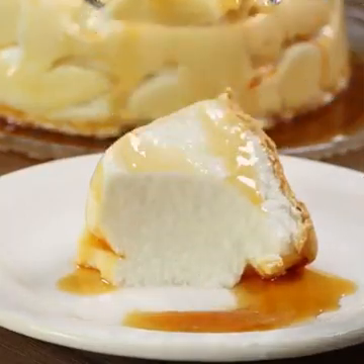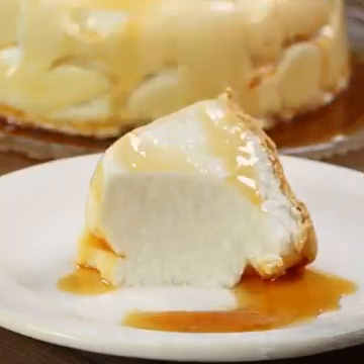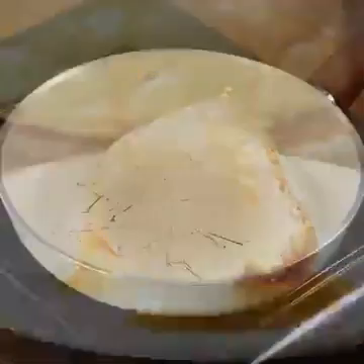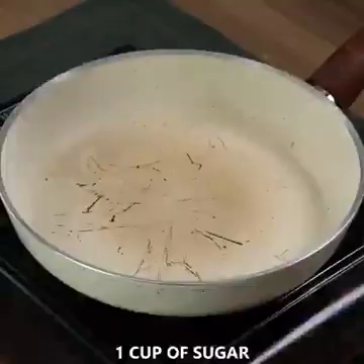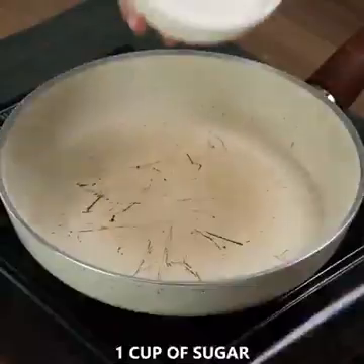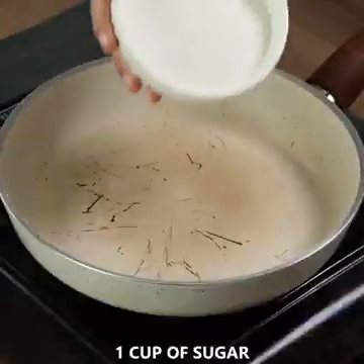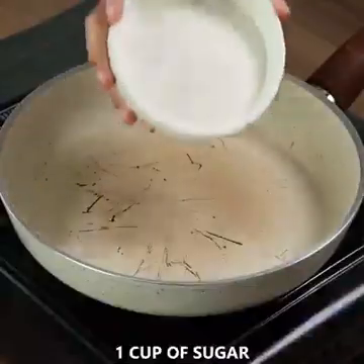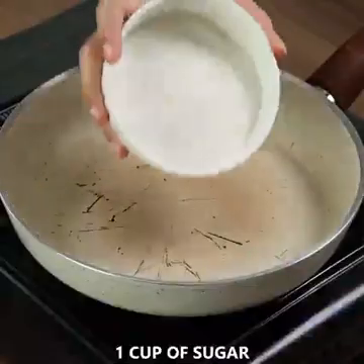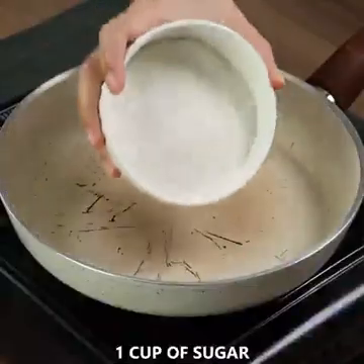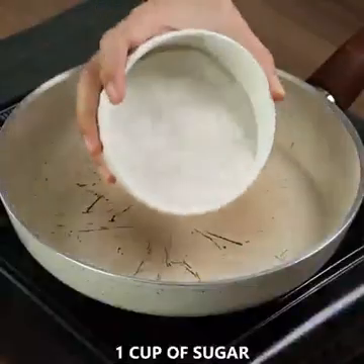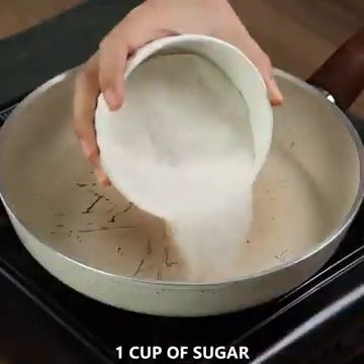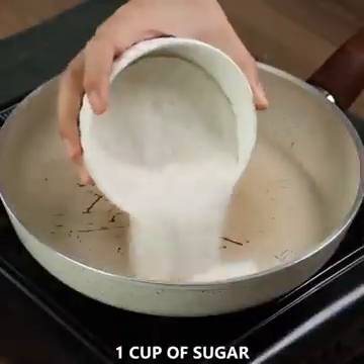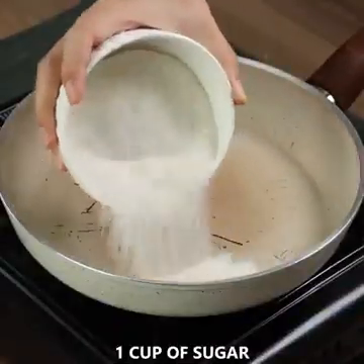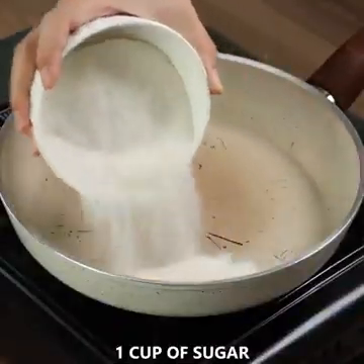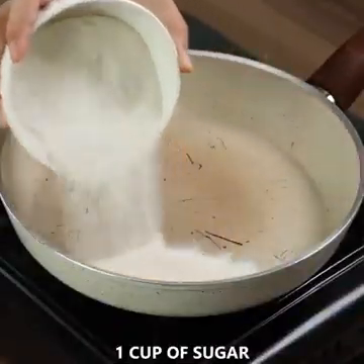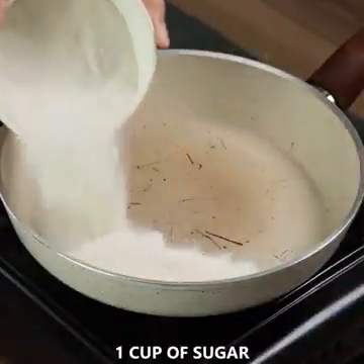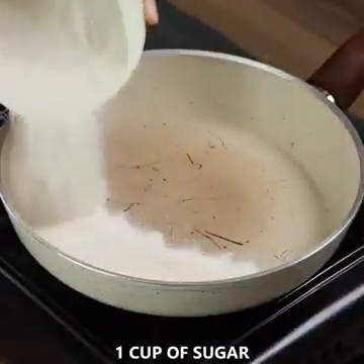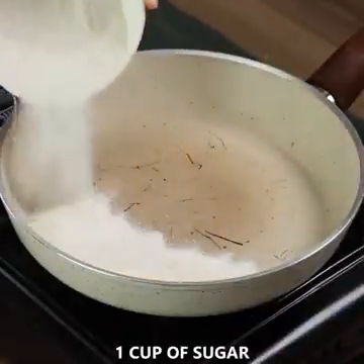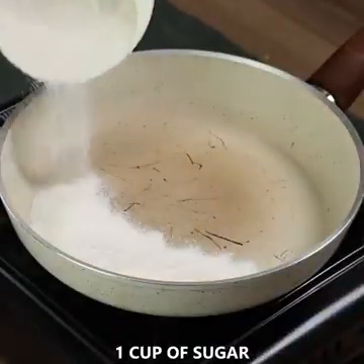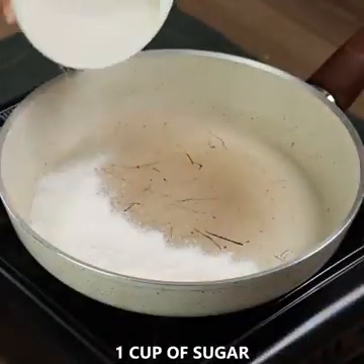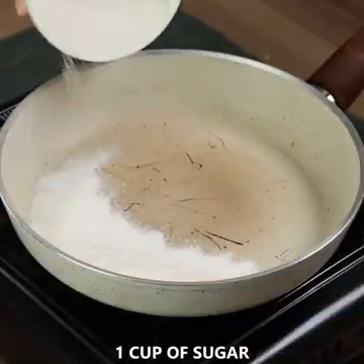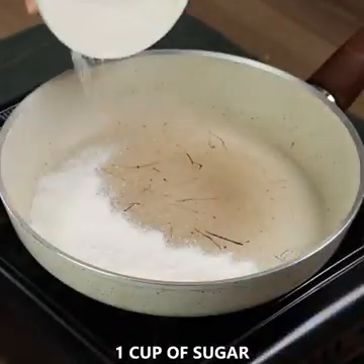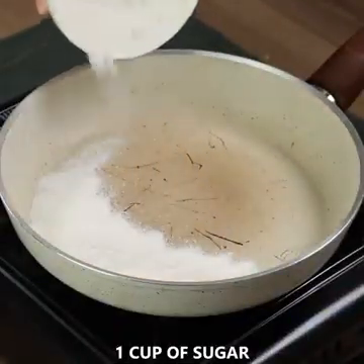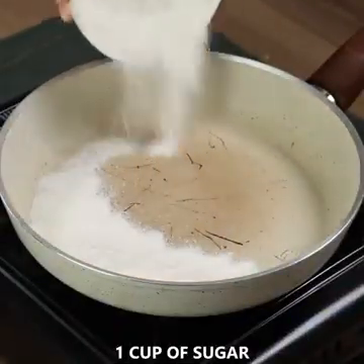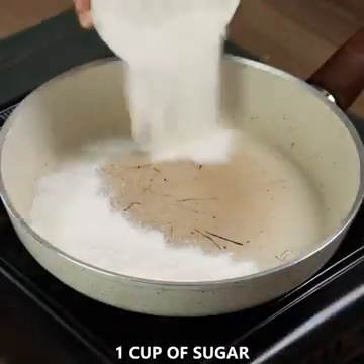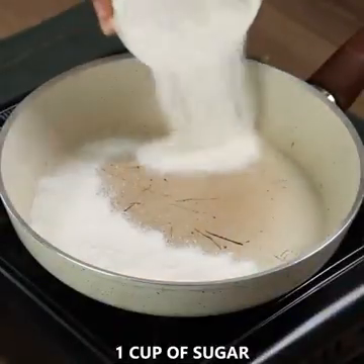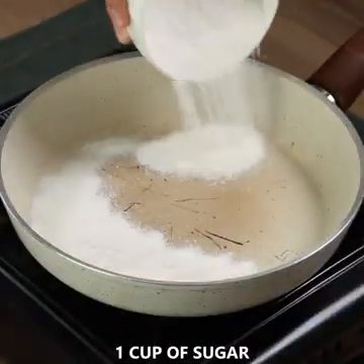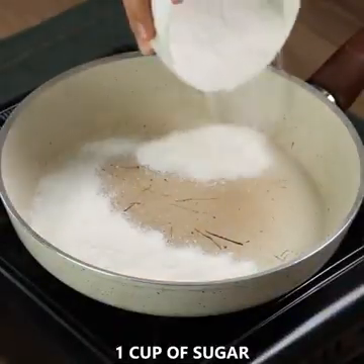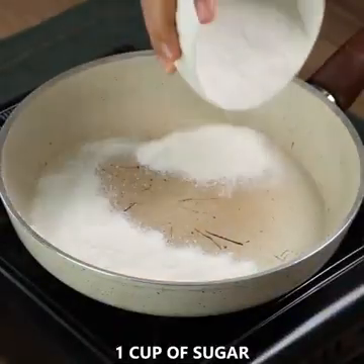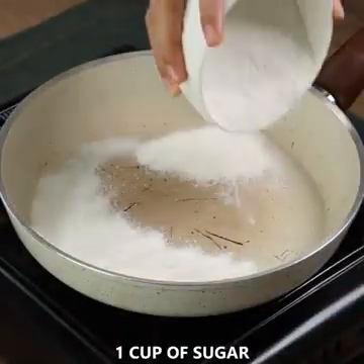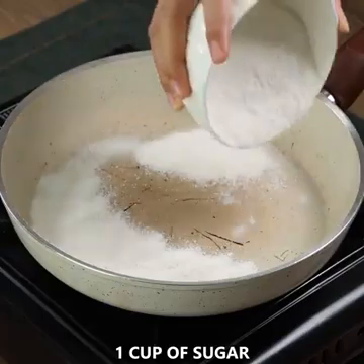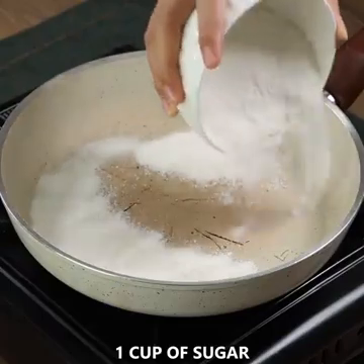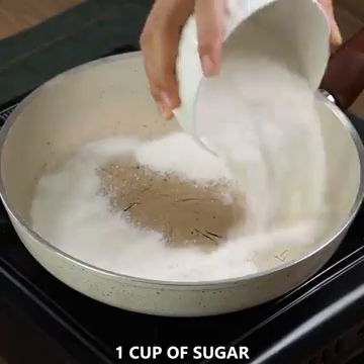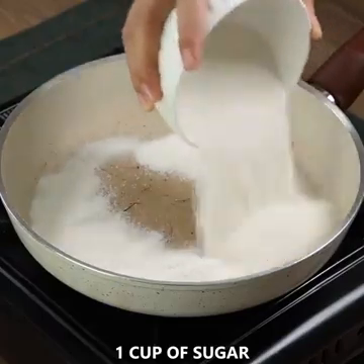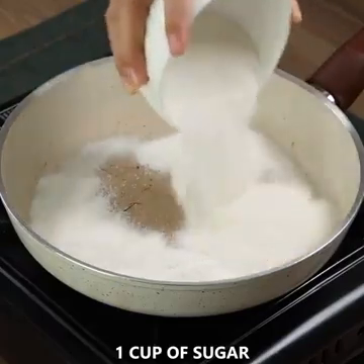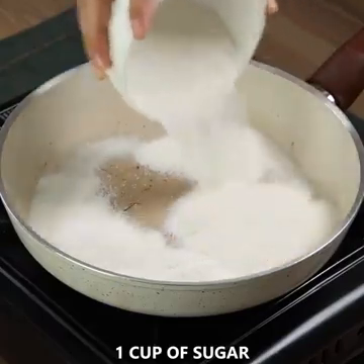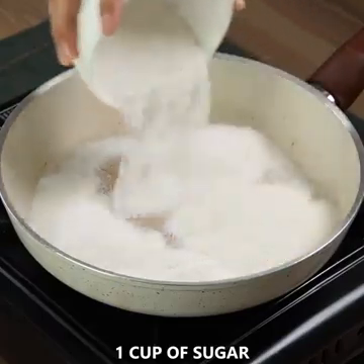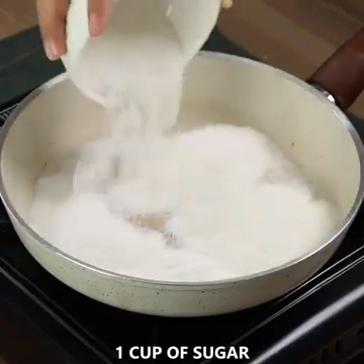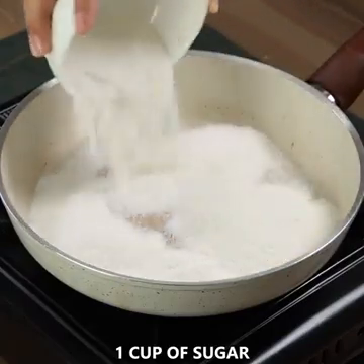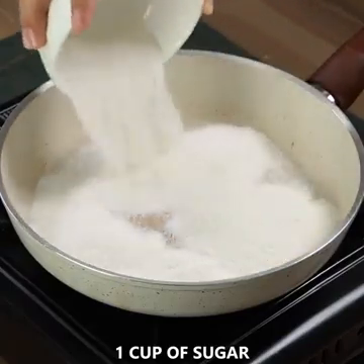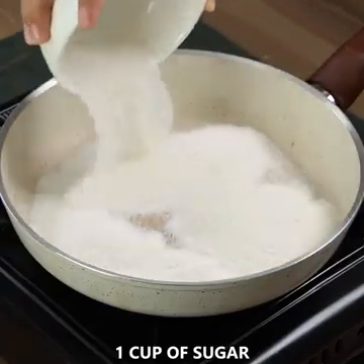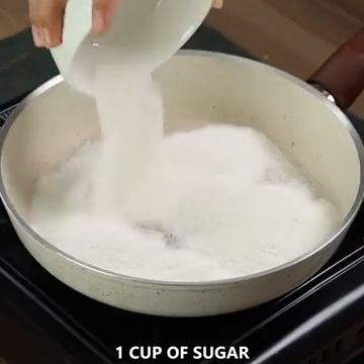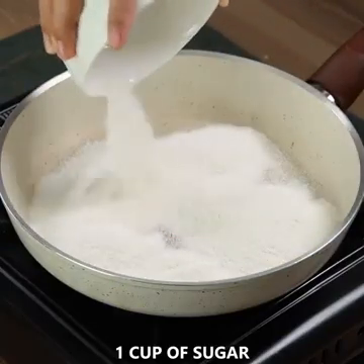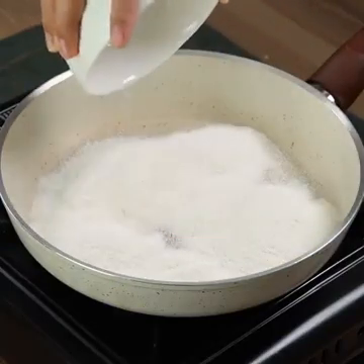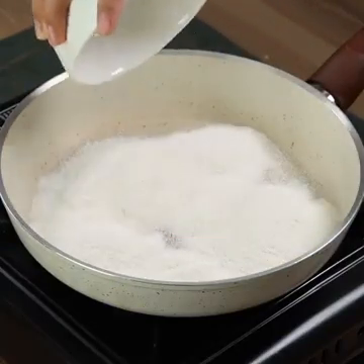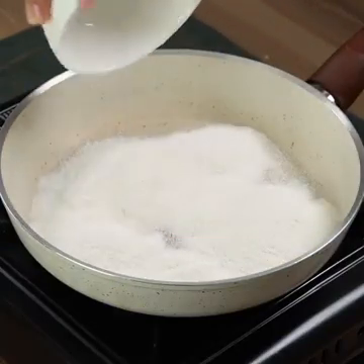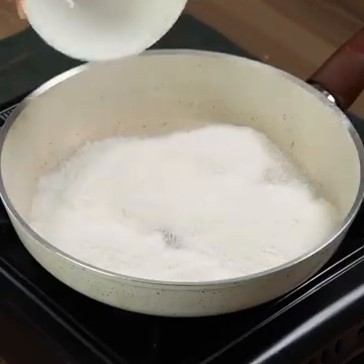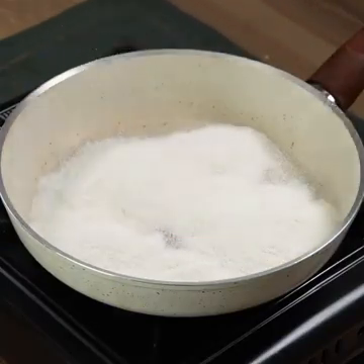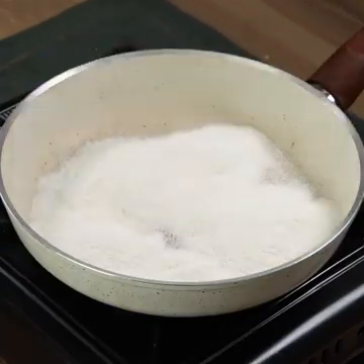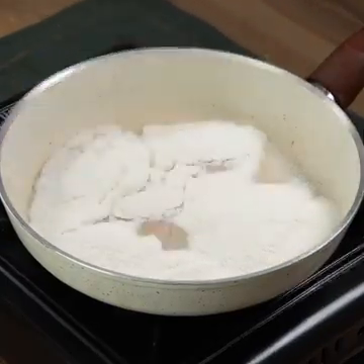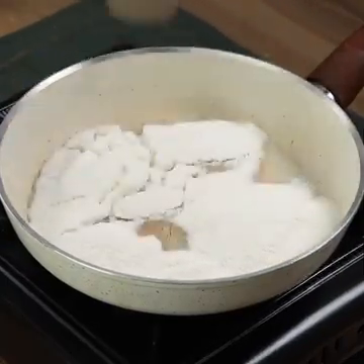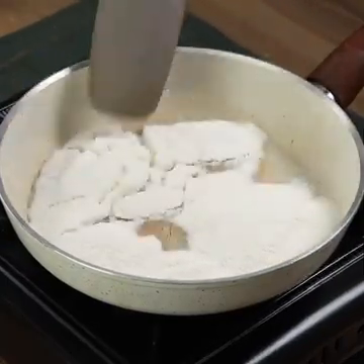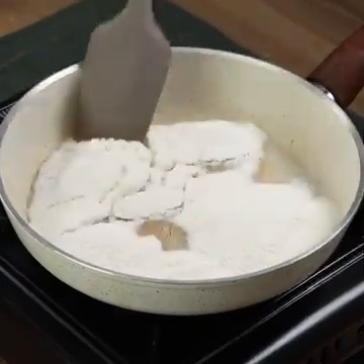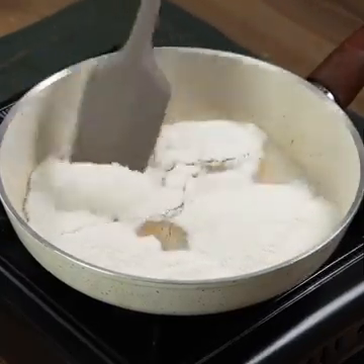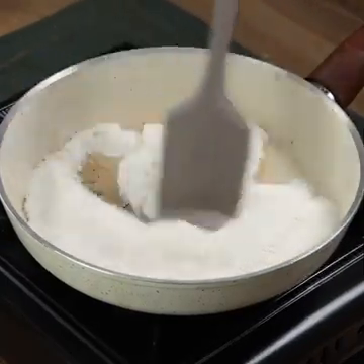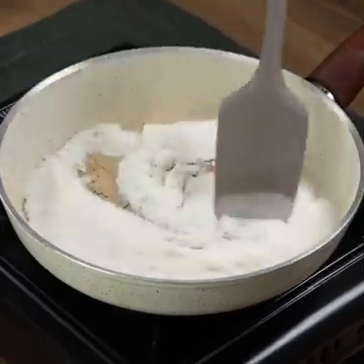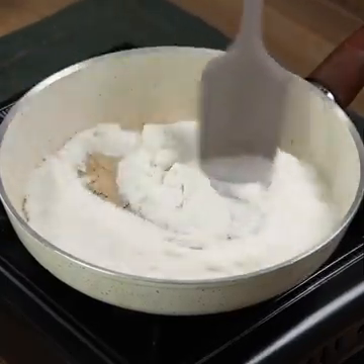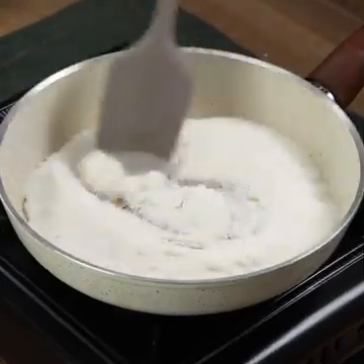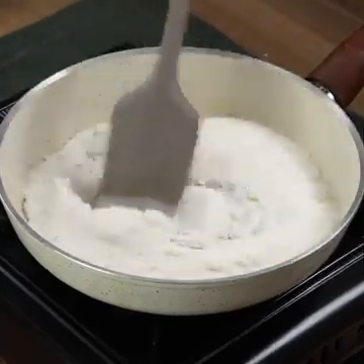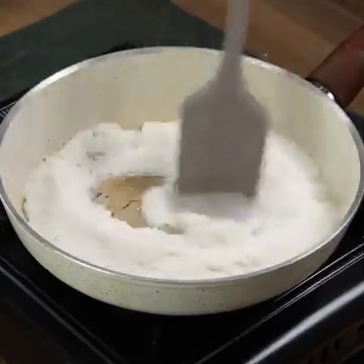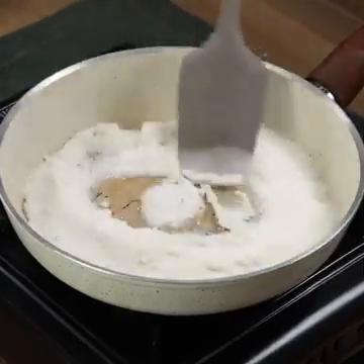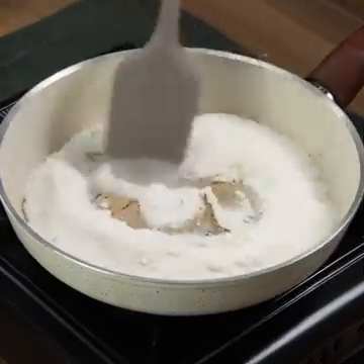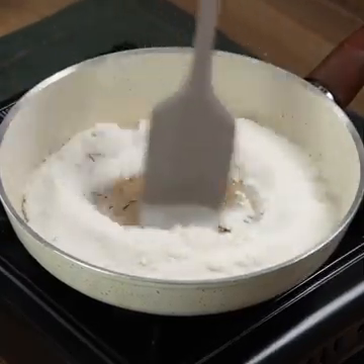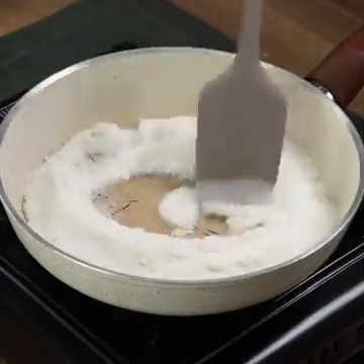In a pan on medium heat, add one cup of sugar. Keep mixing until it melts.